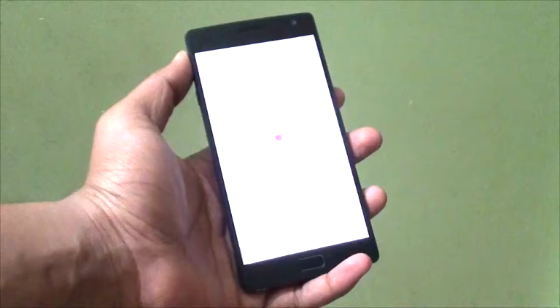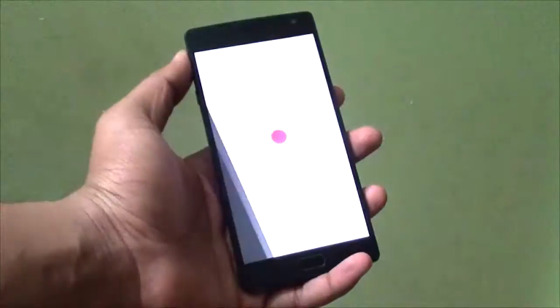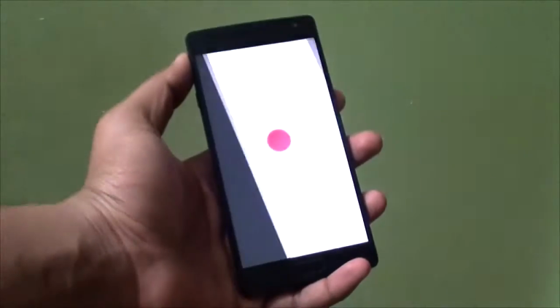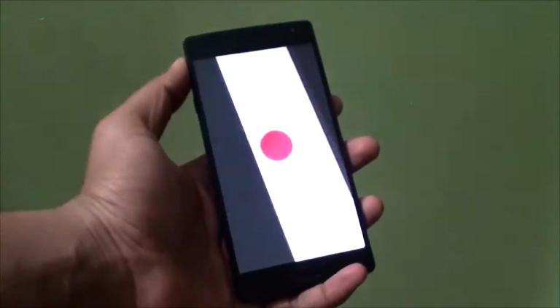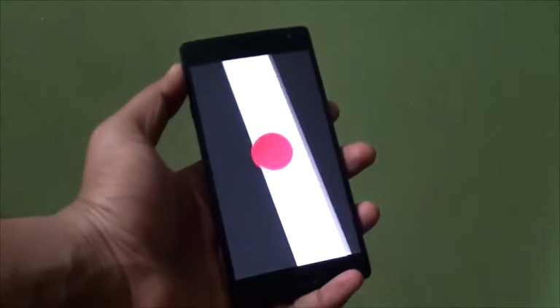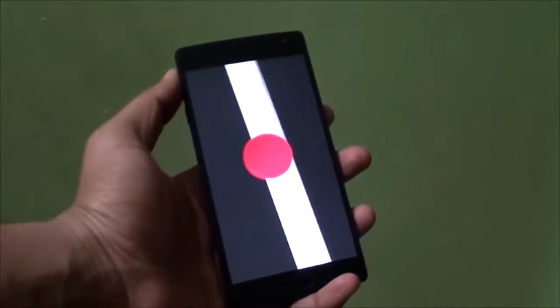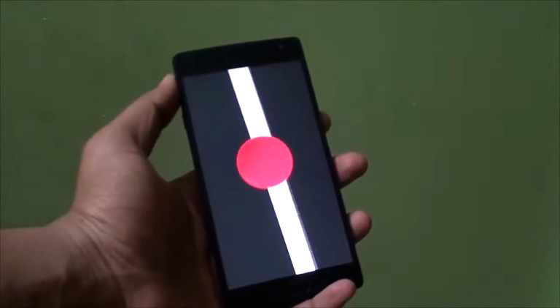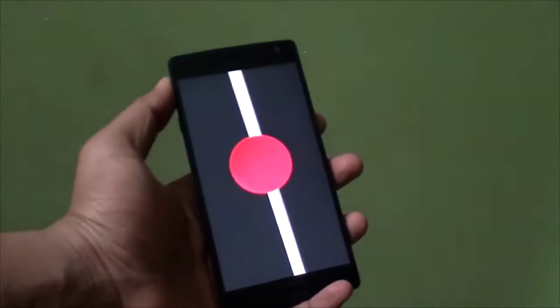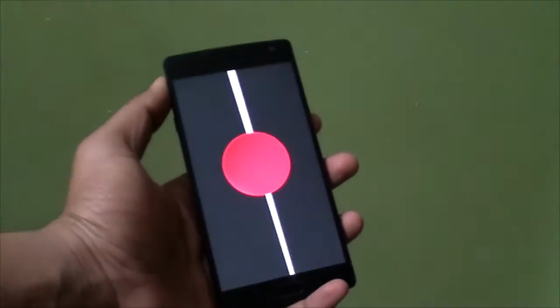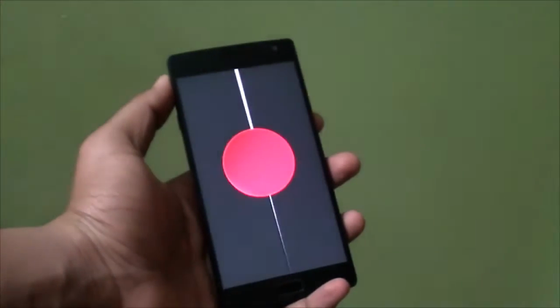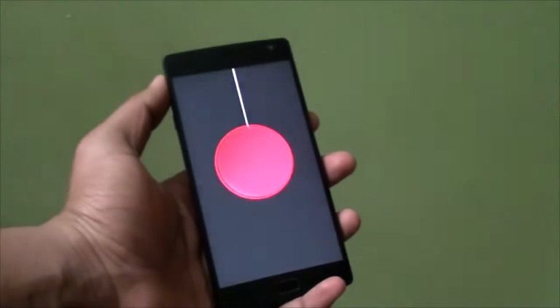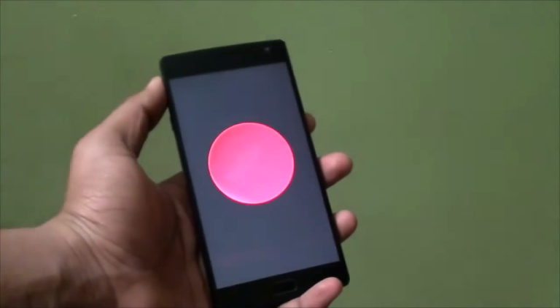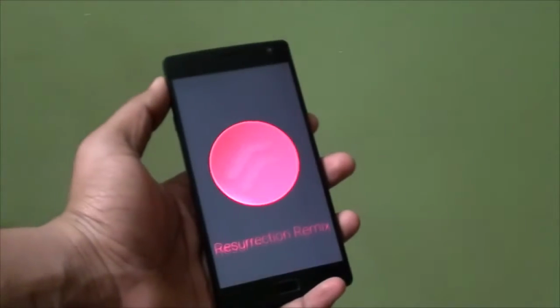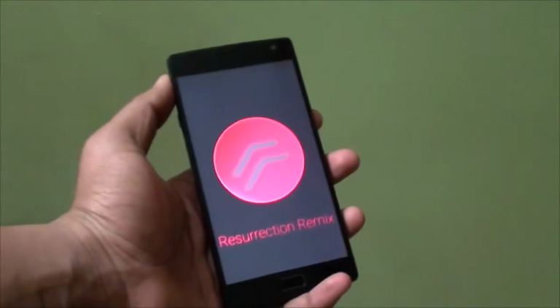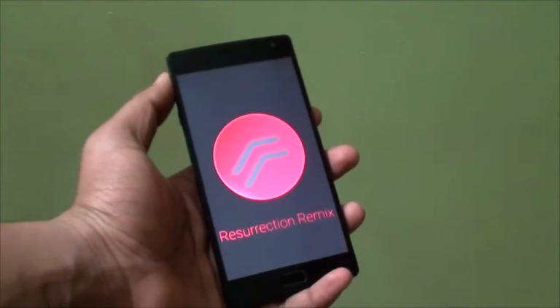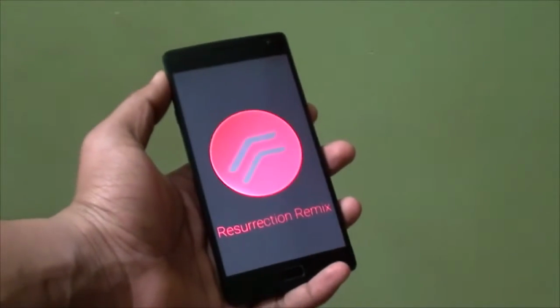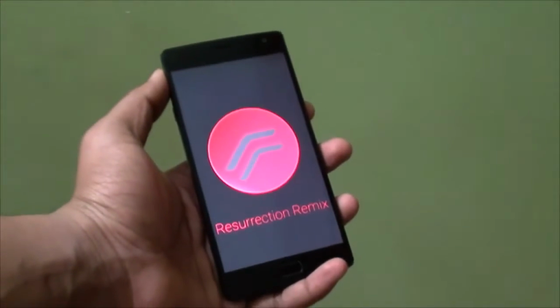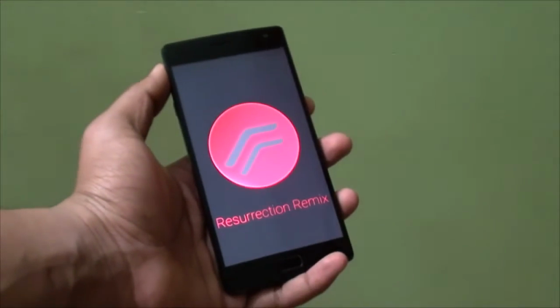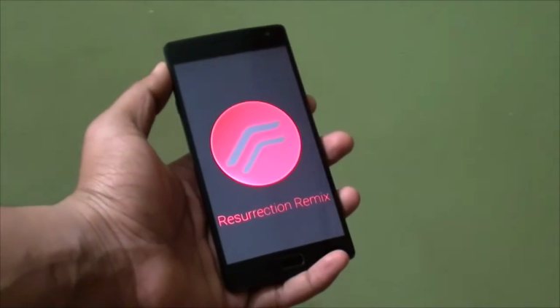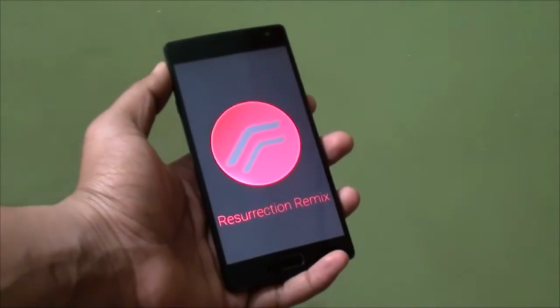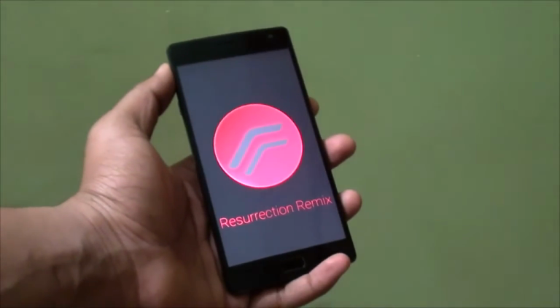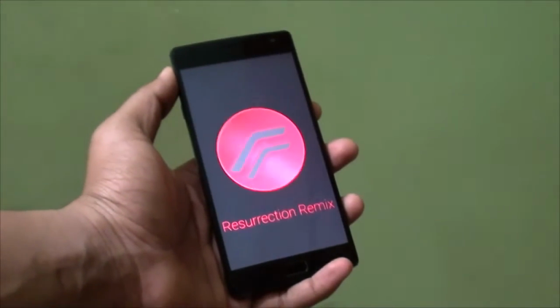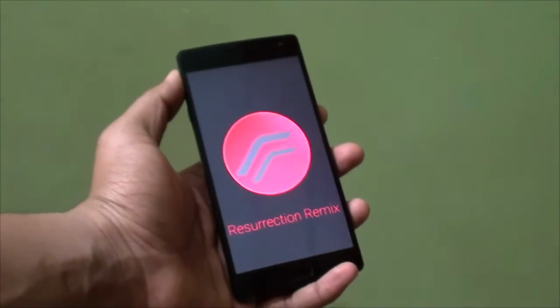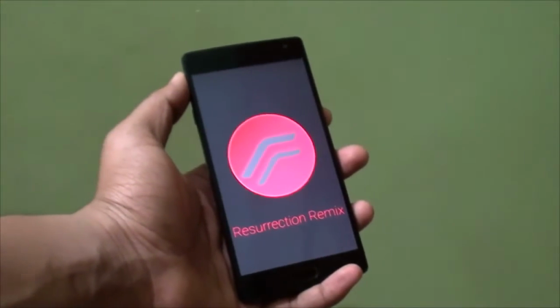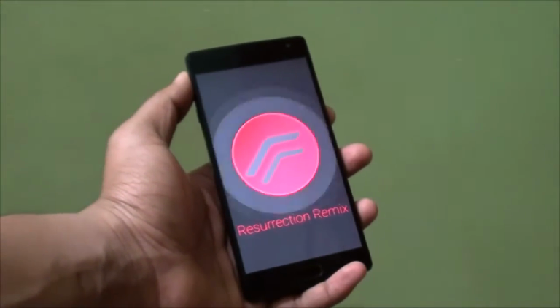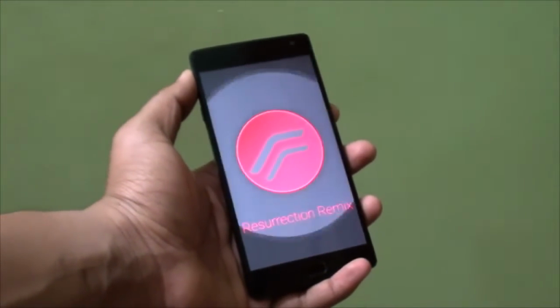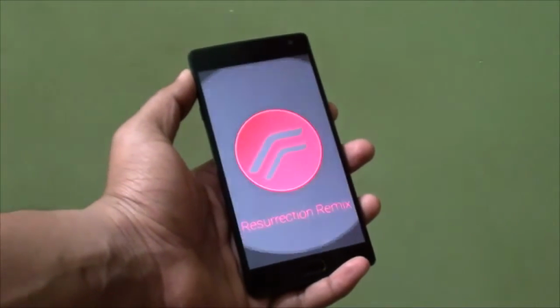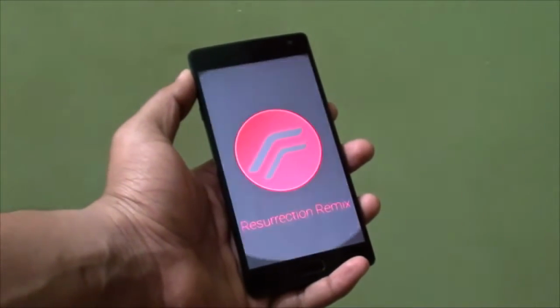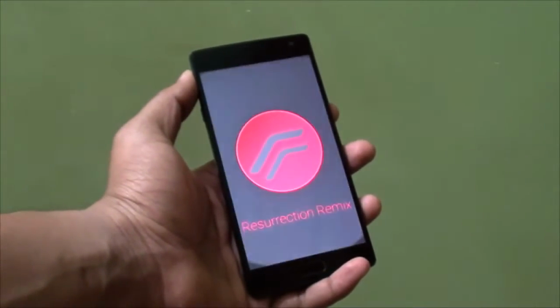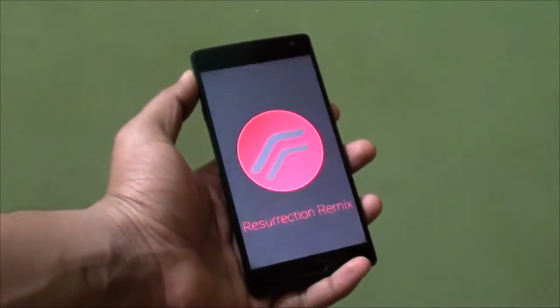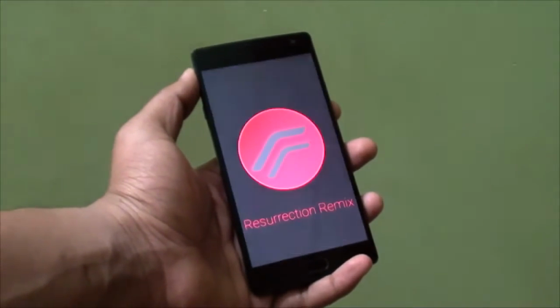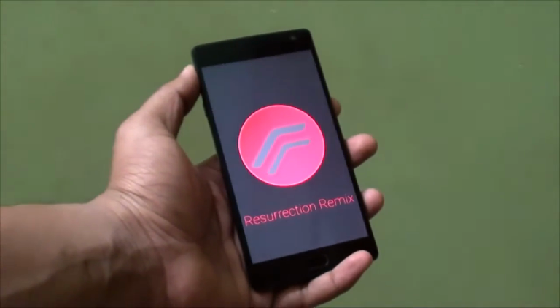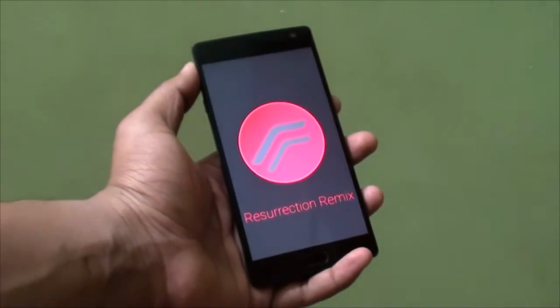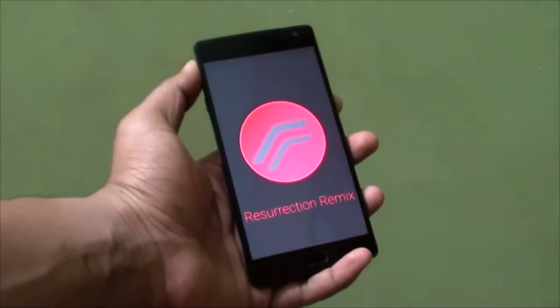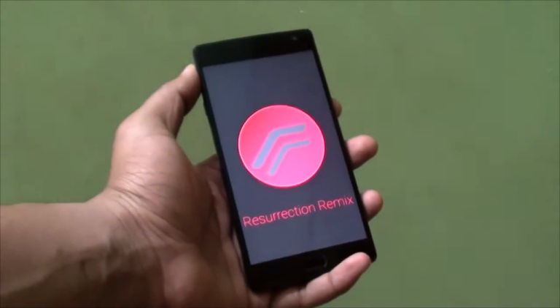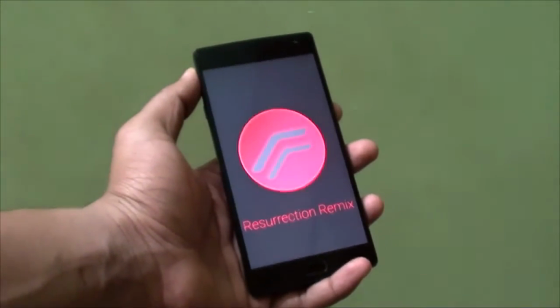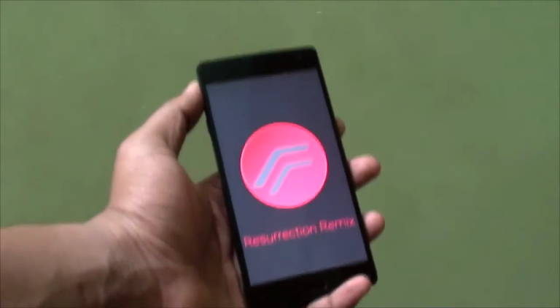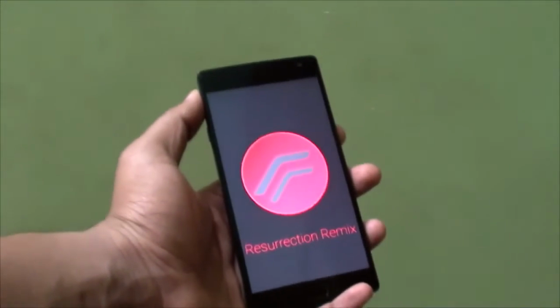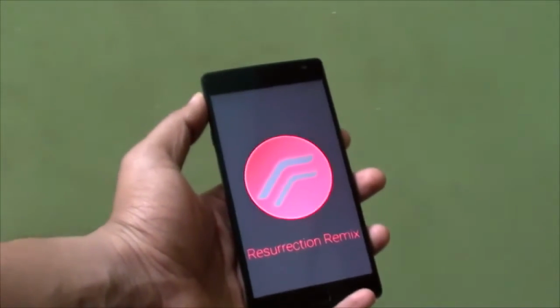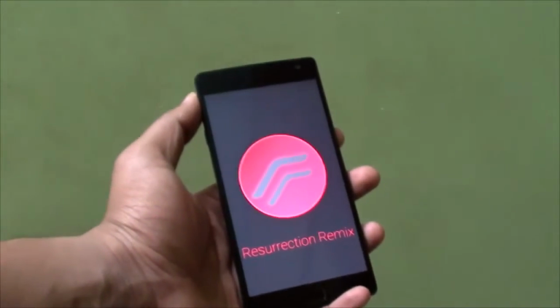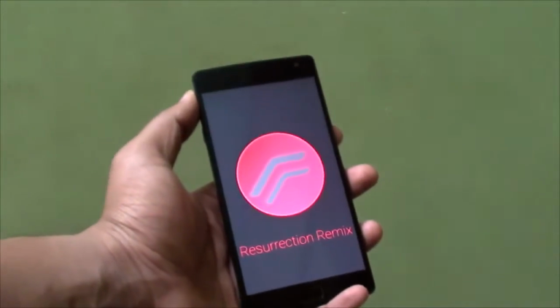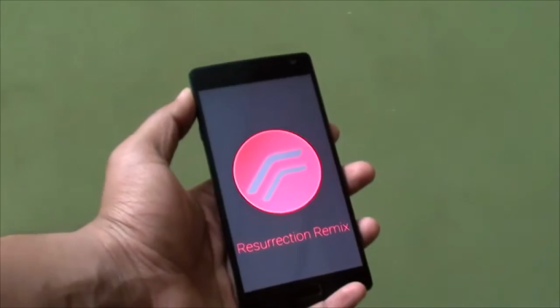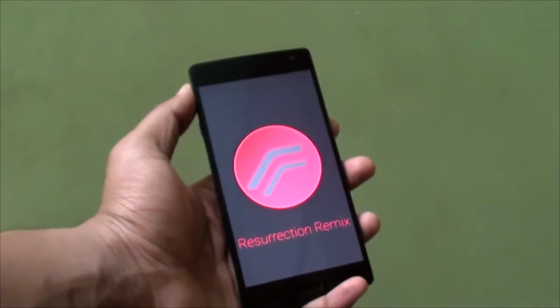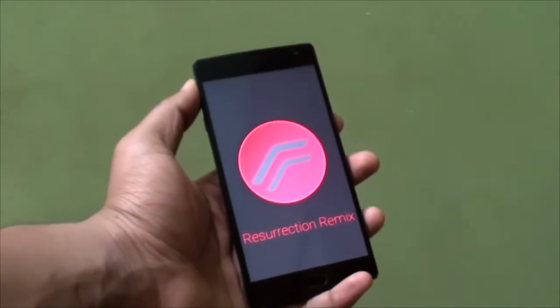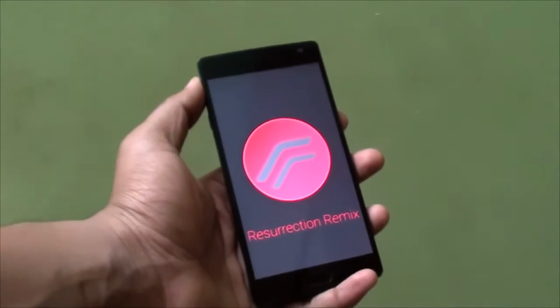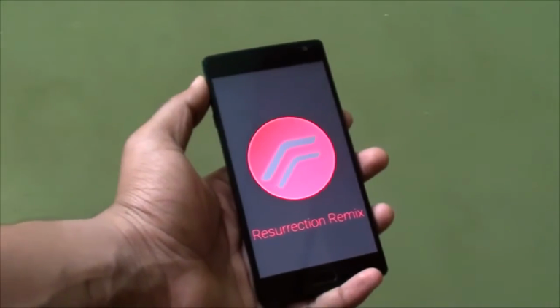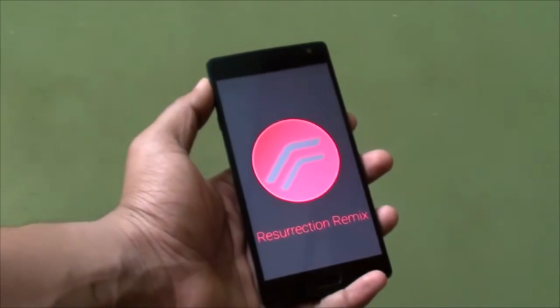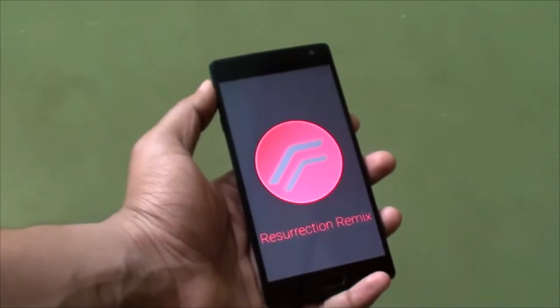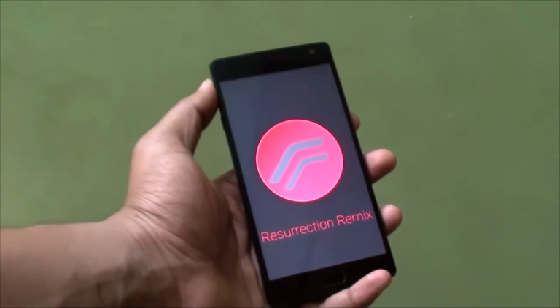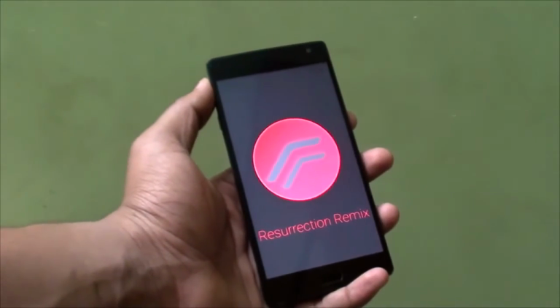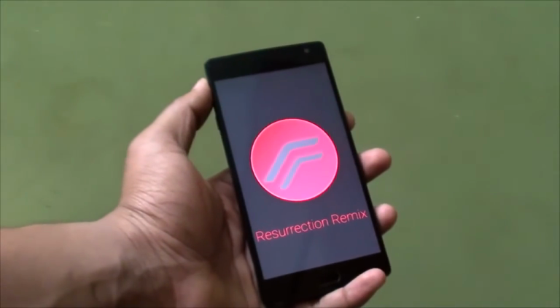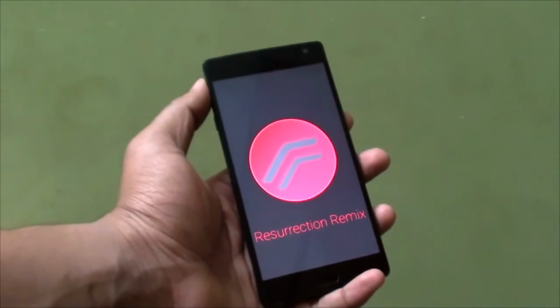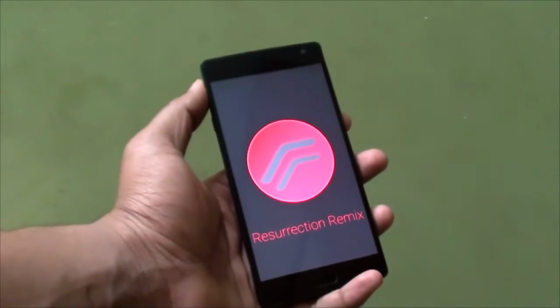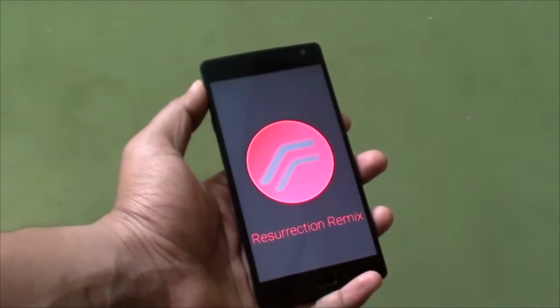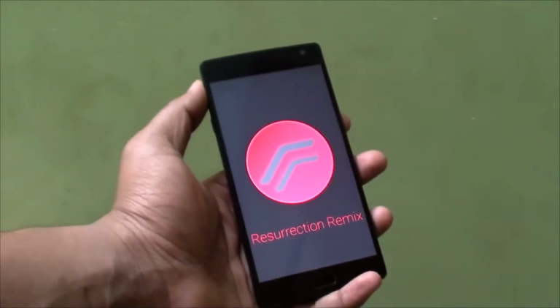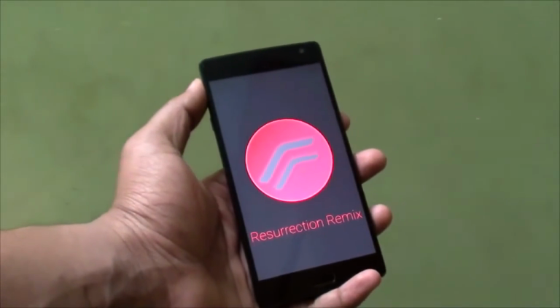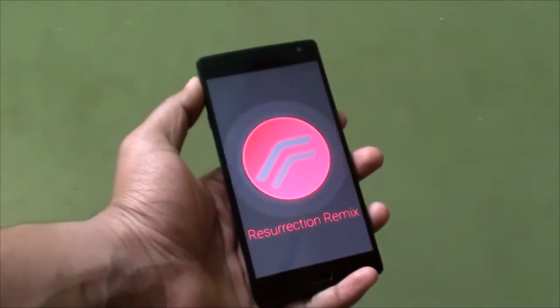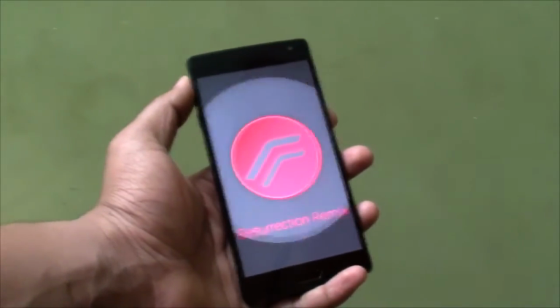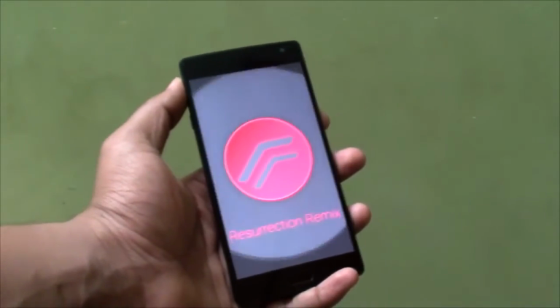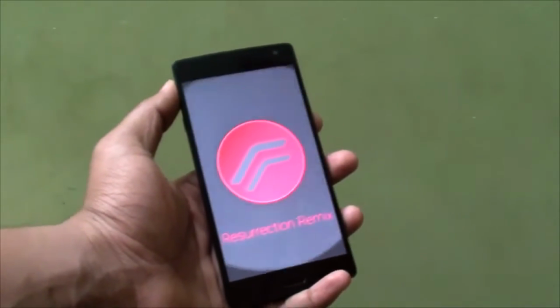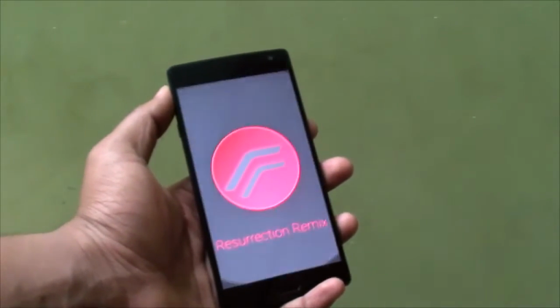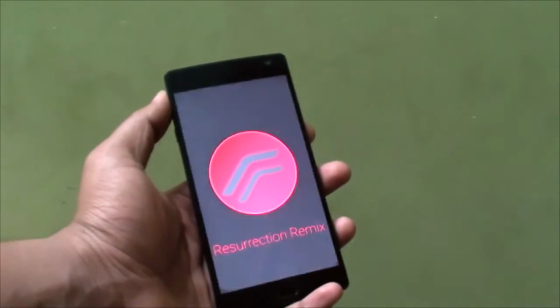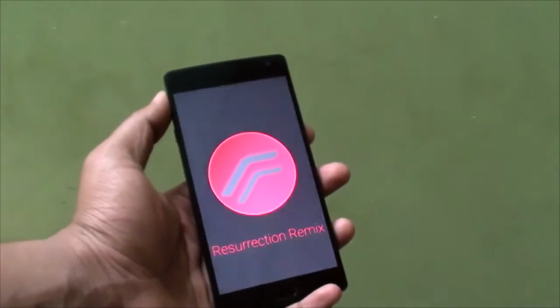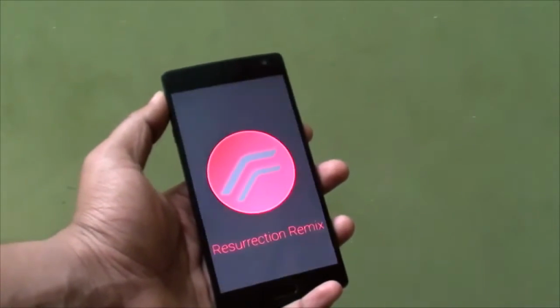Hi guys, welcome to RGS. Today I am going to show you how to install Resurrection Remix ROM on your OnePlus 2. So let's get started.